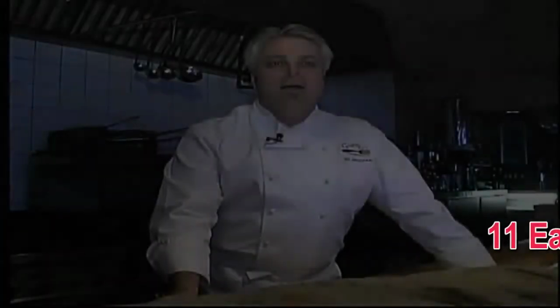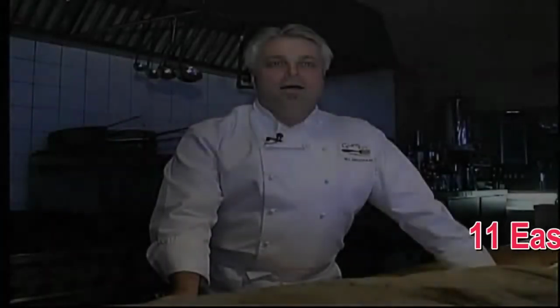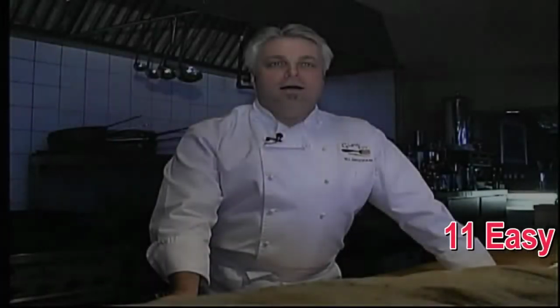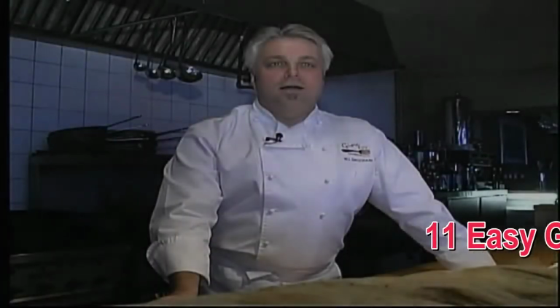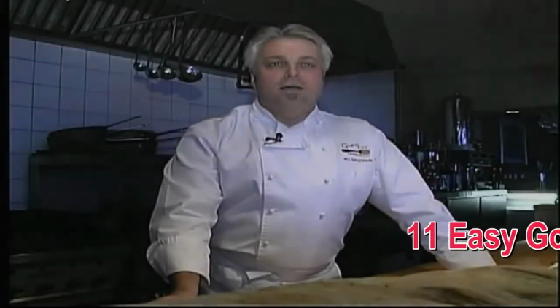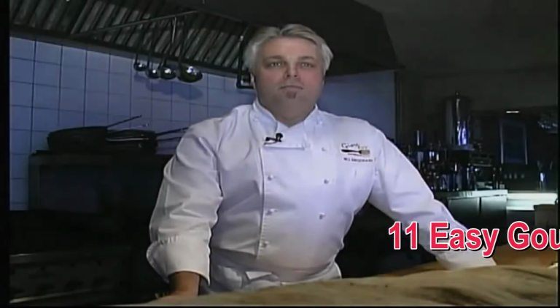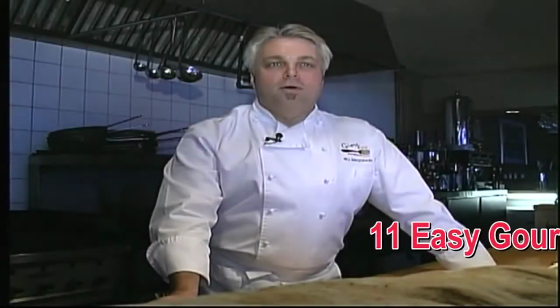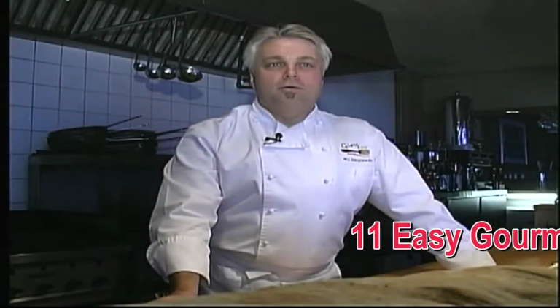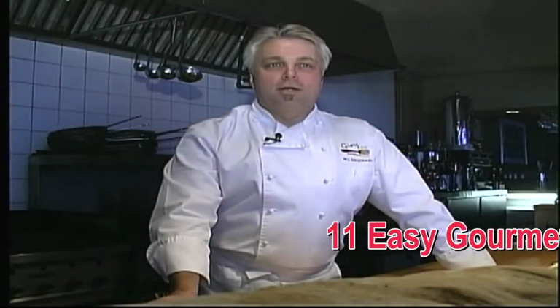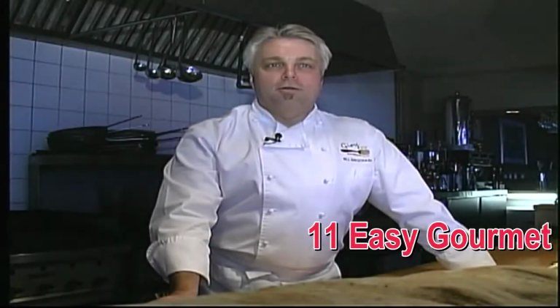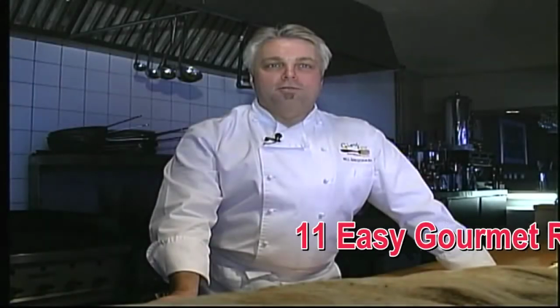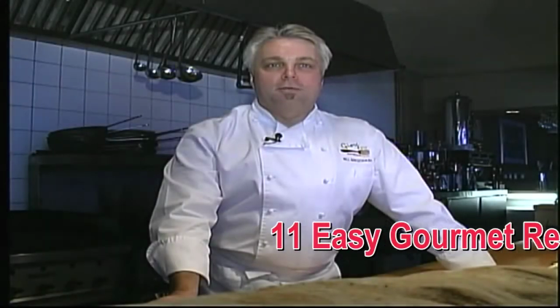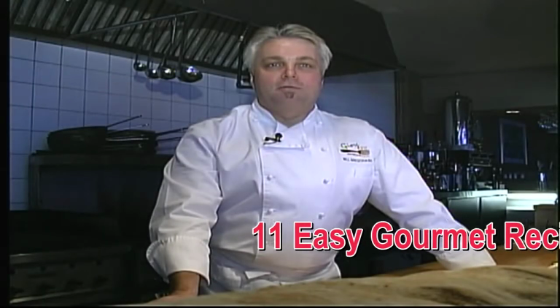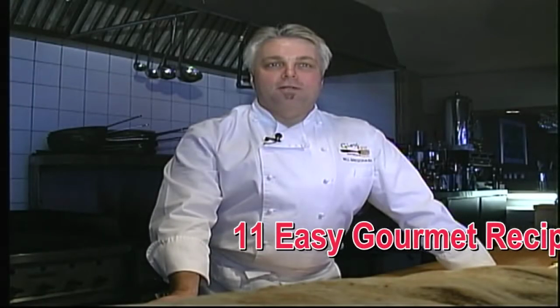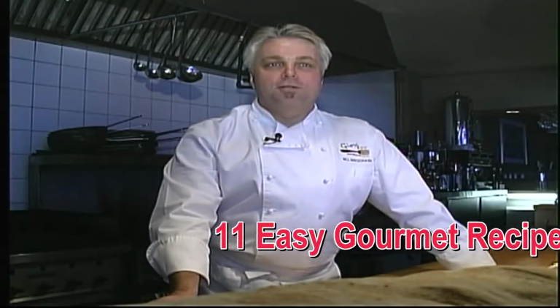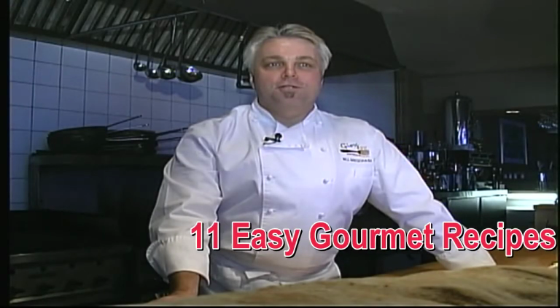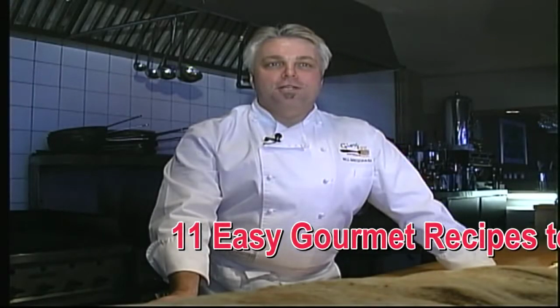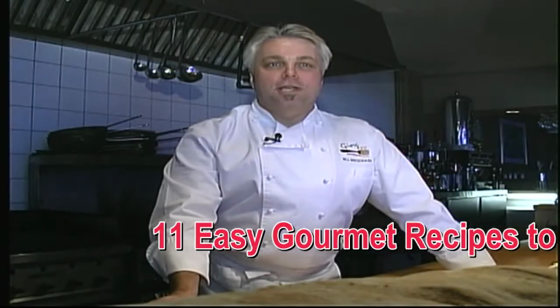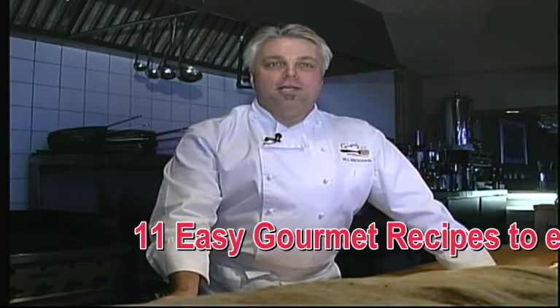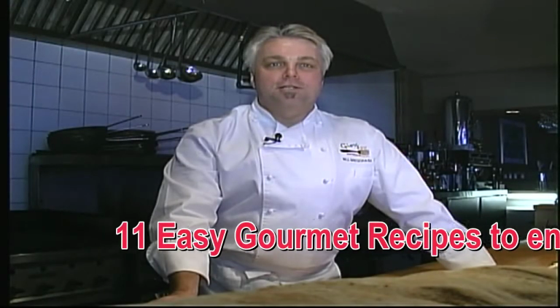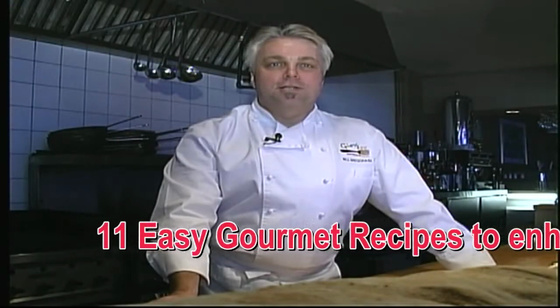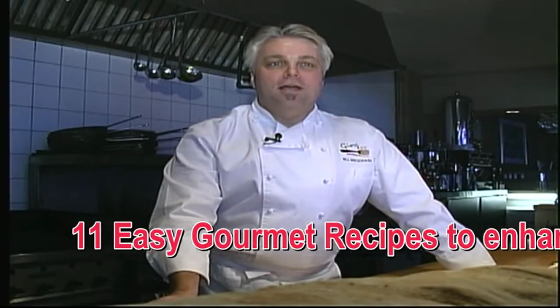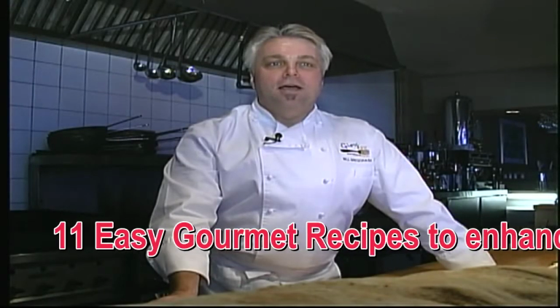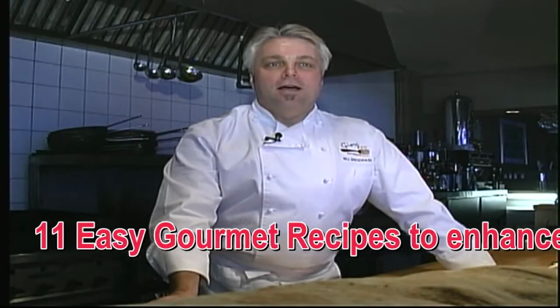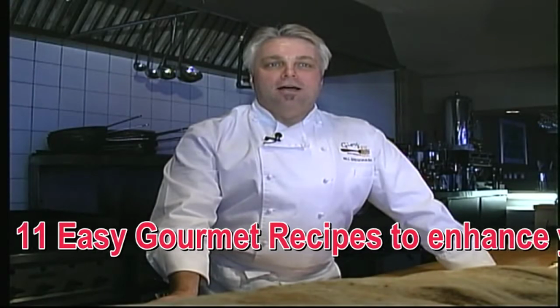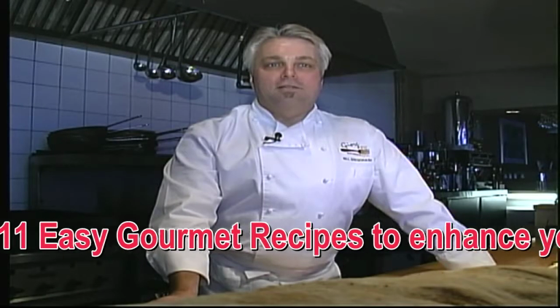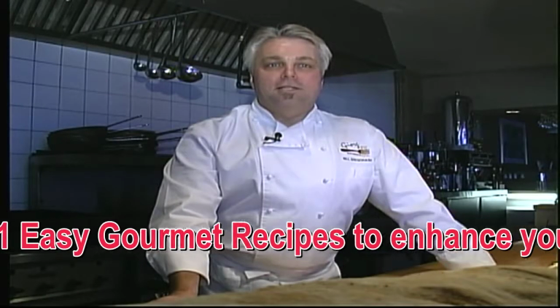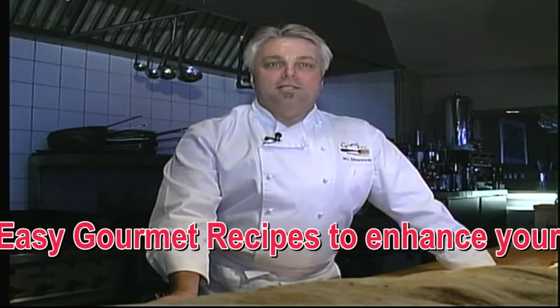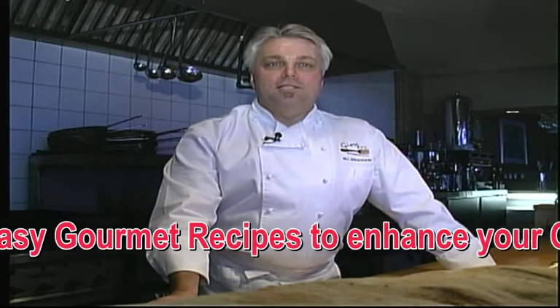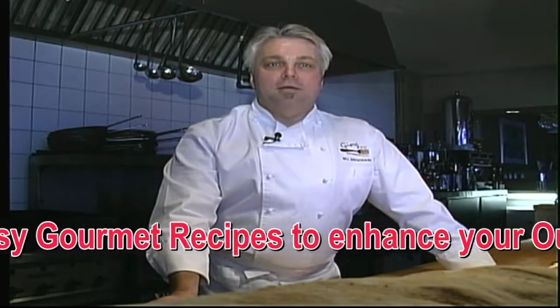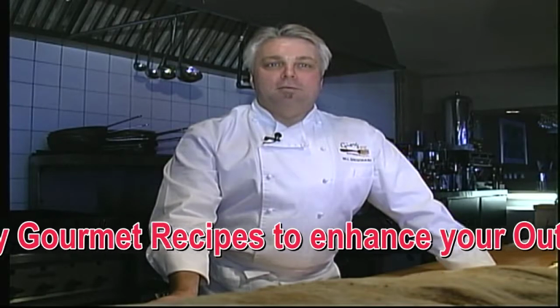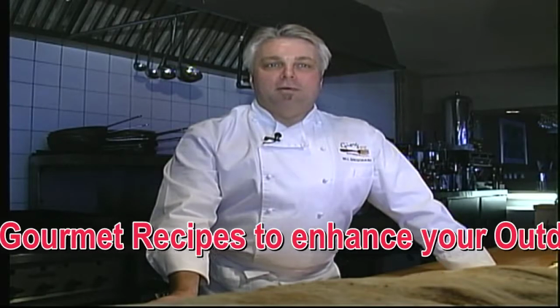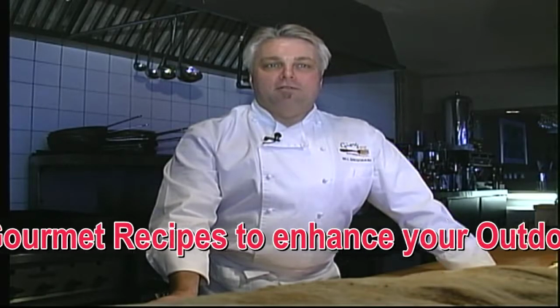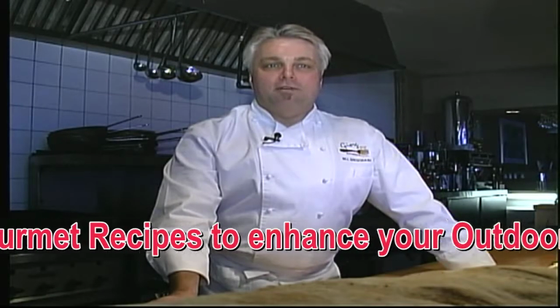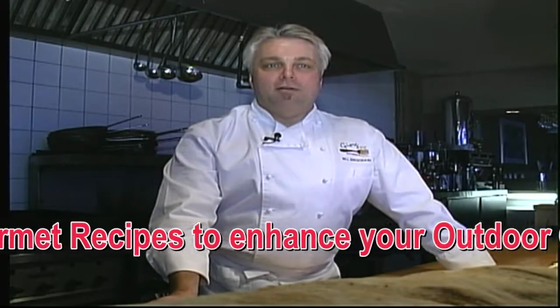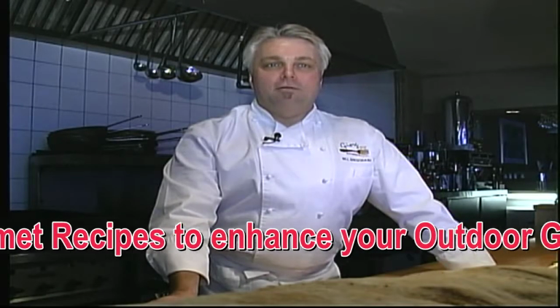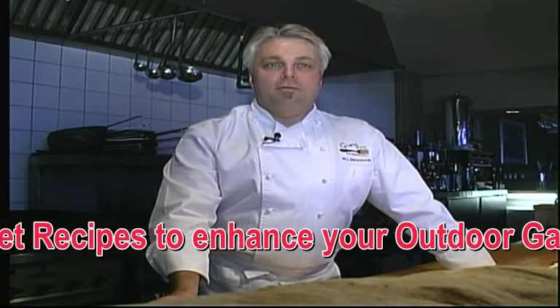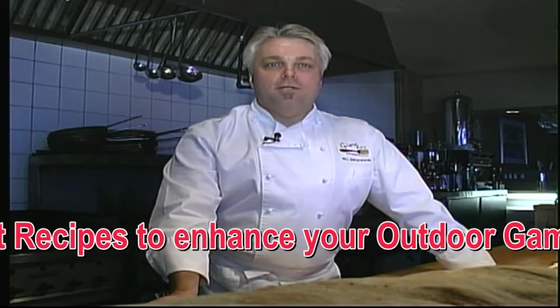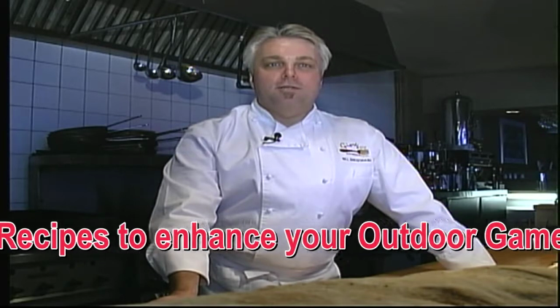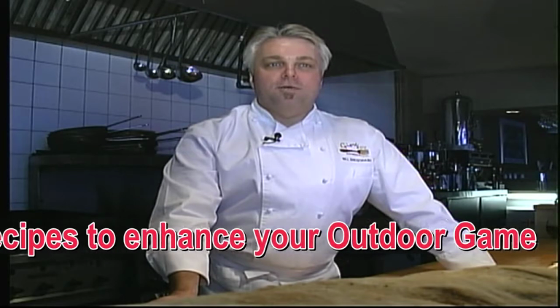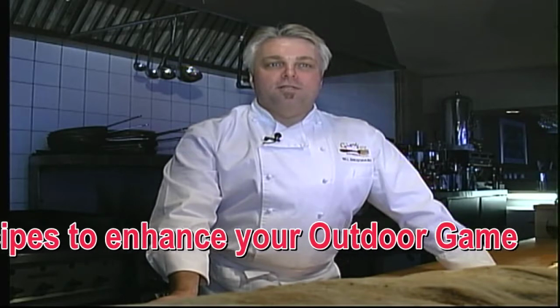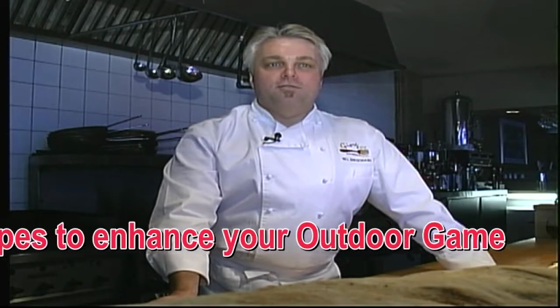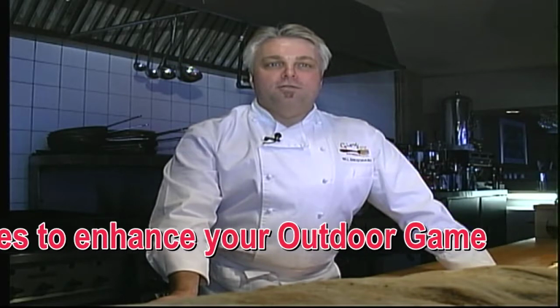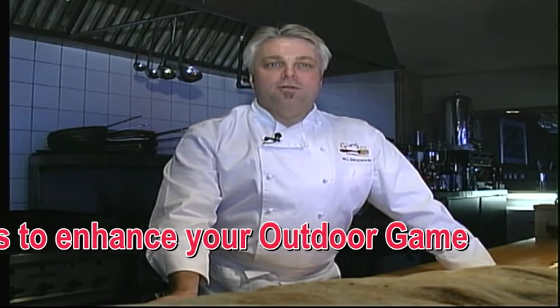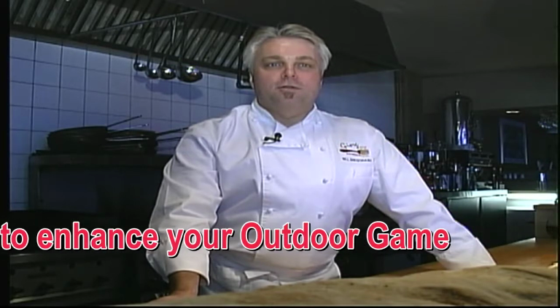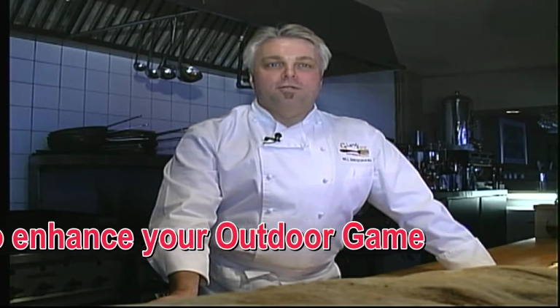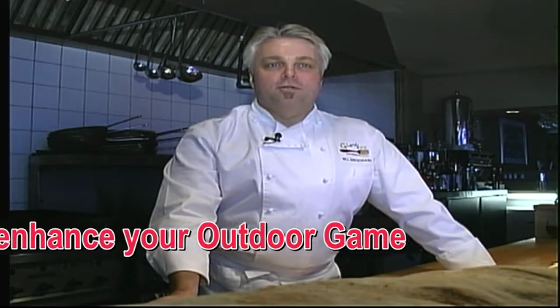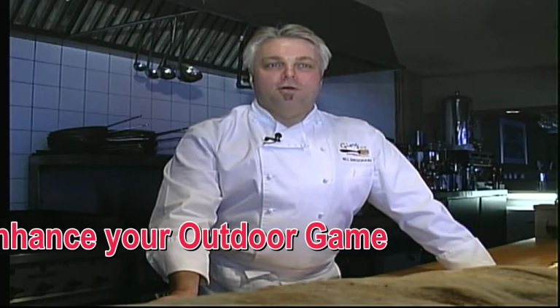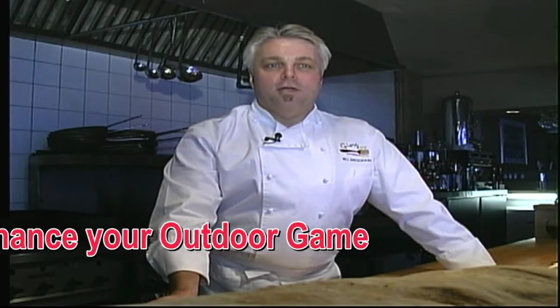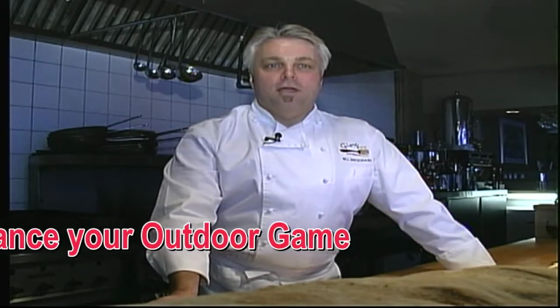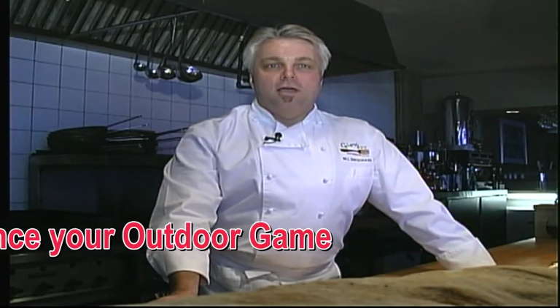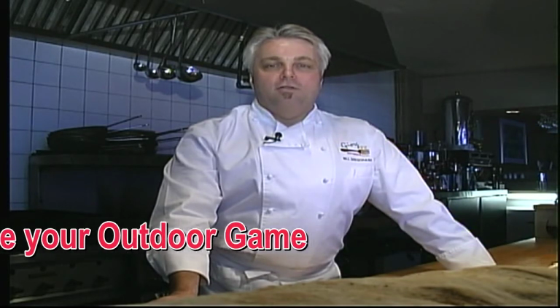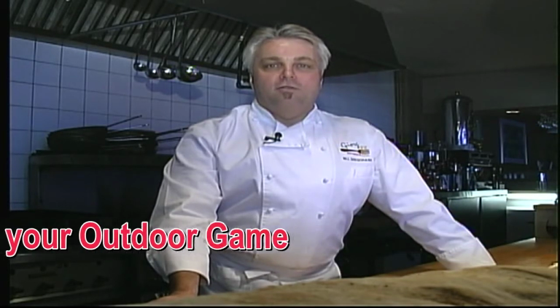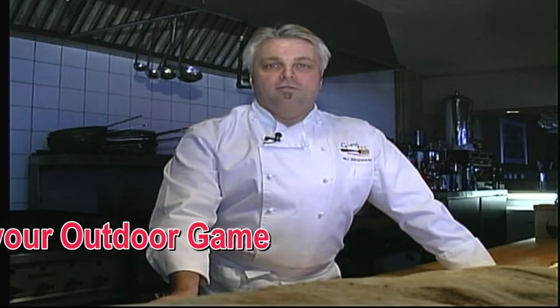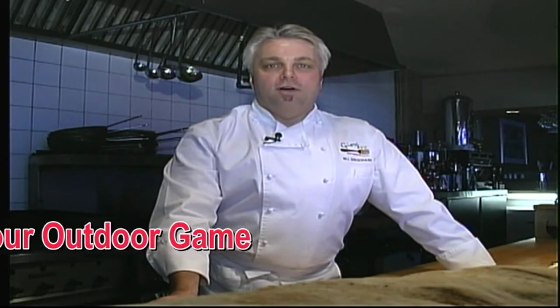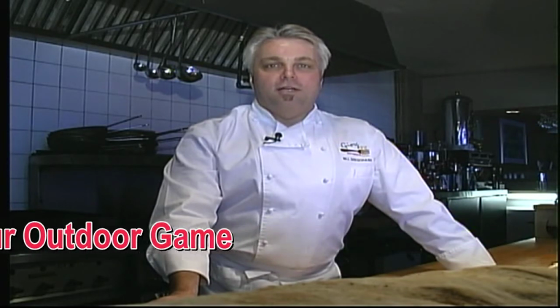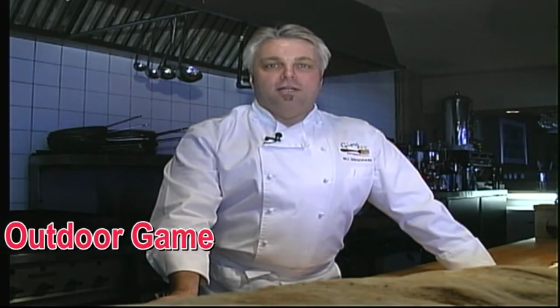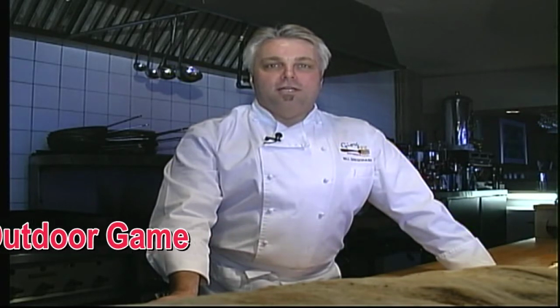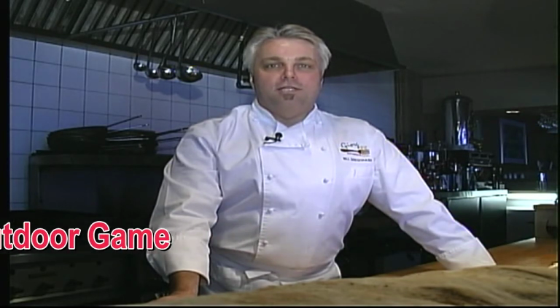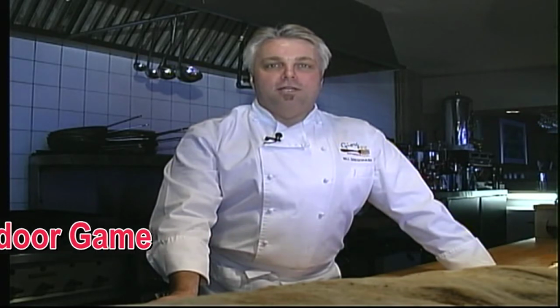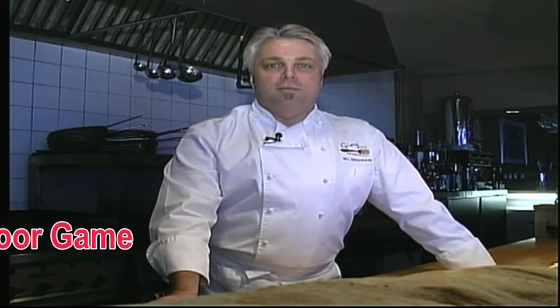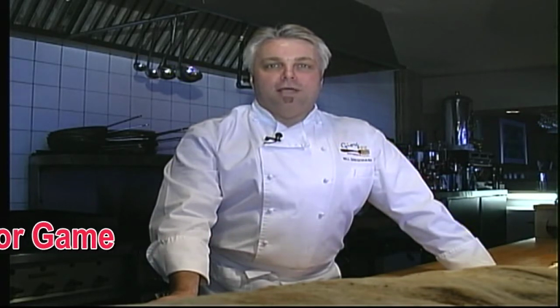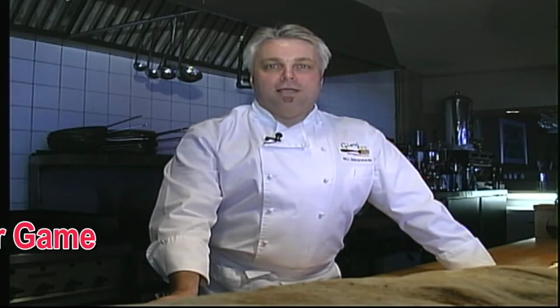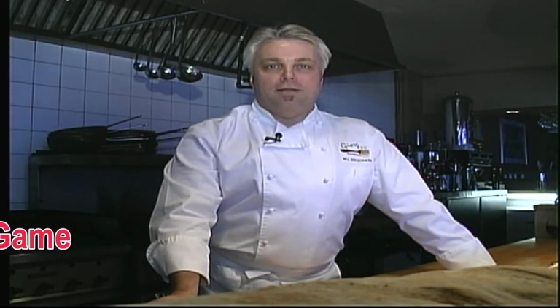Hi, I'm Bill Gregerich from Adventures in the Kitchen. I've selected some of my favorite recipes for you to enjoy. They're fun and easy to make.